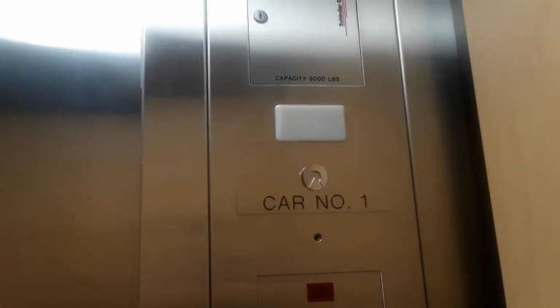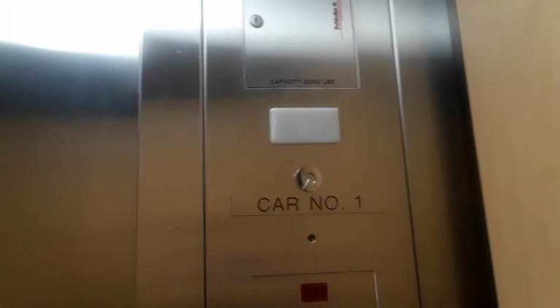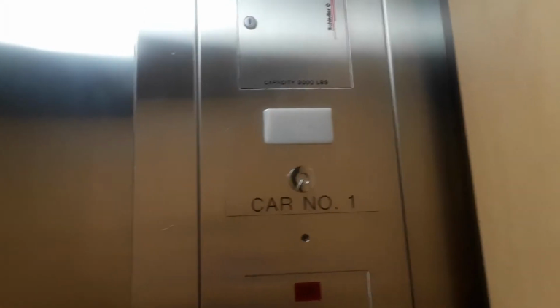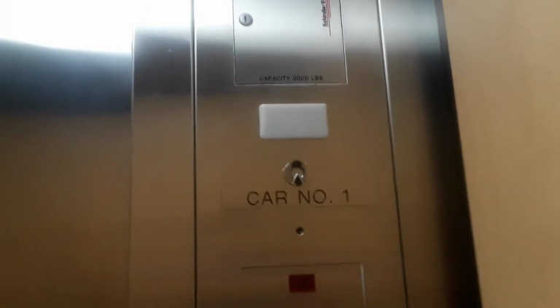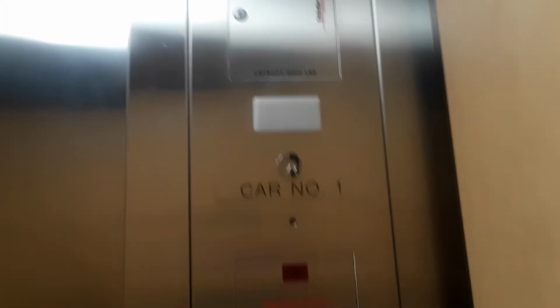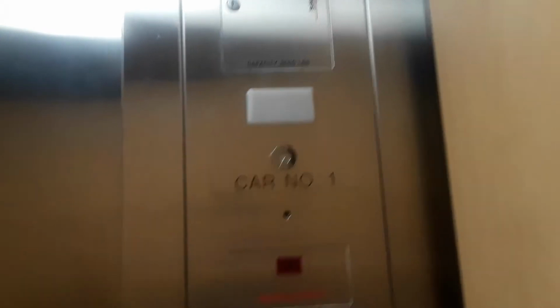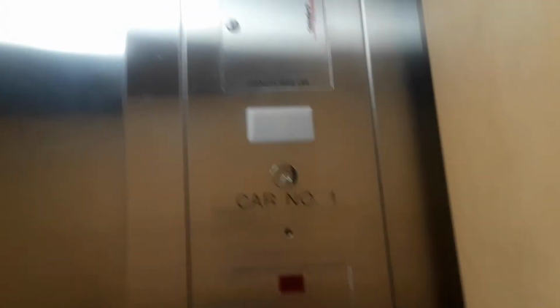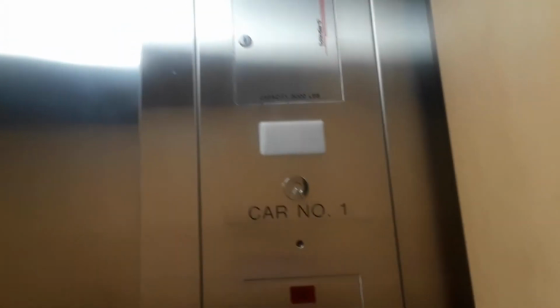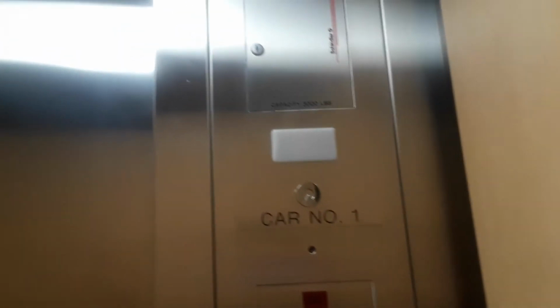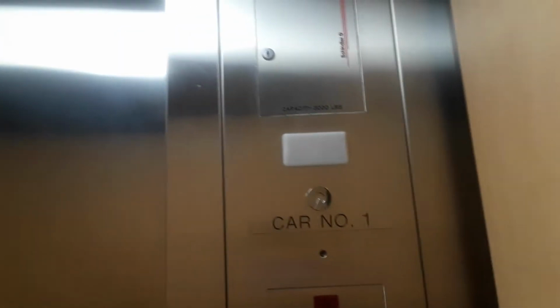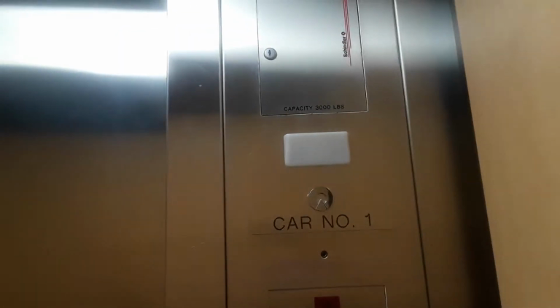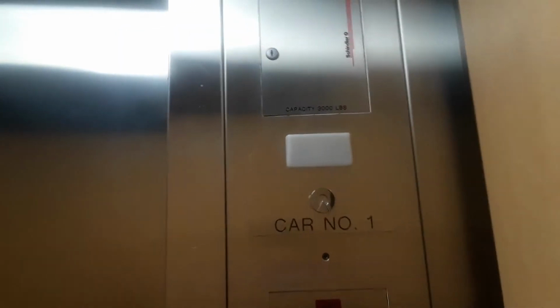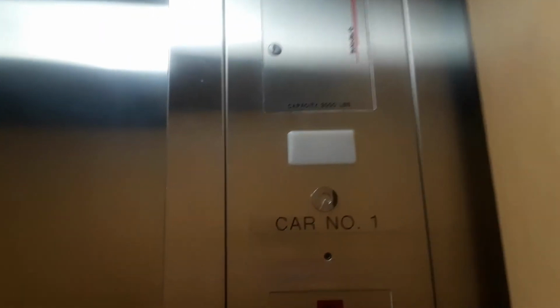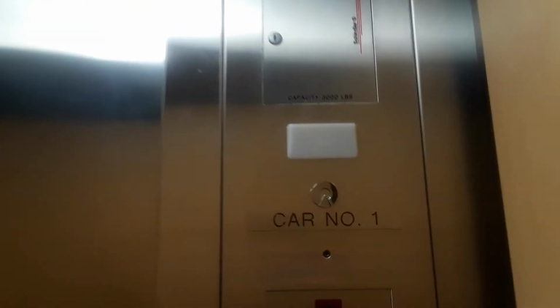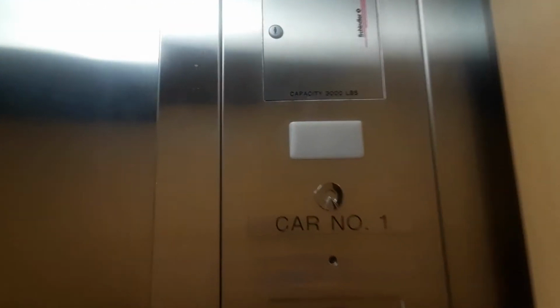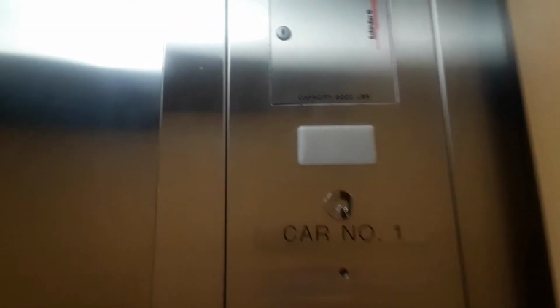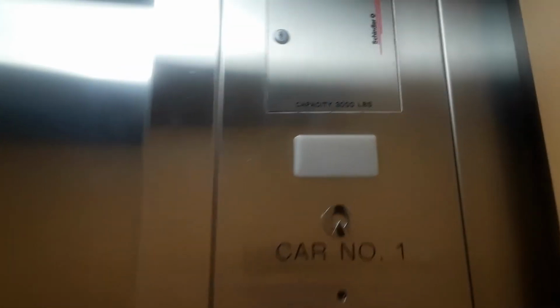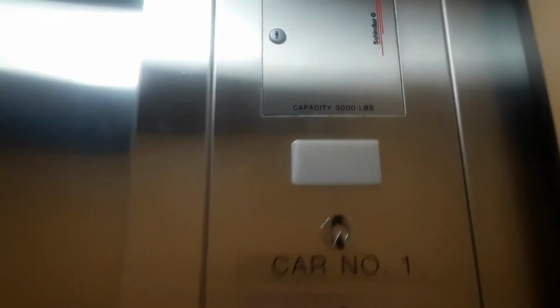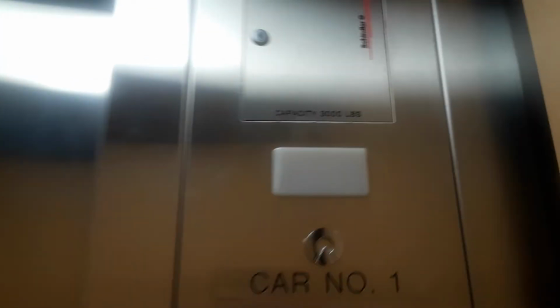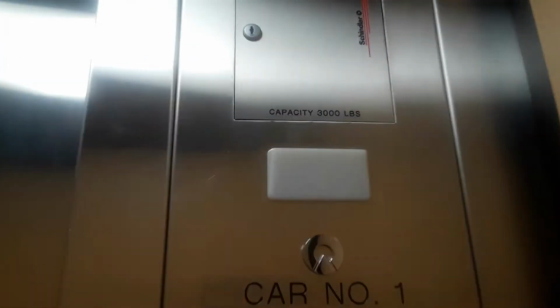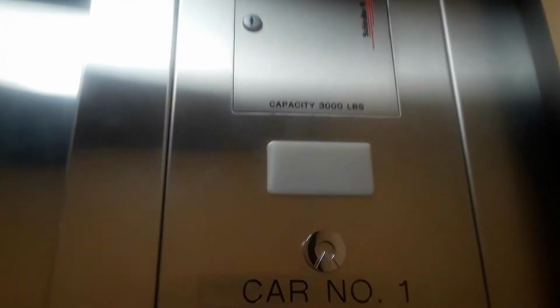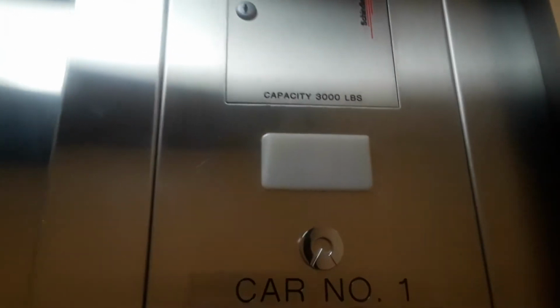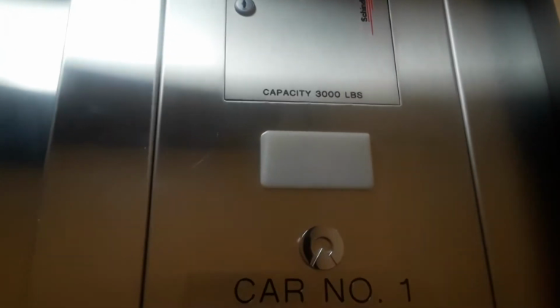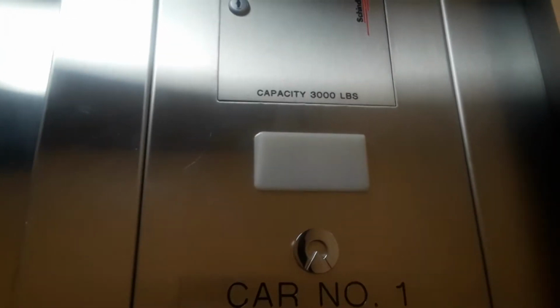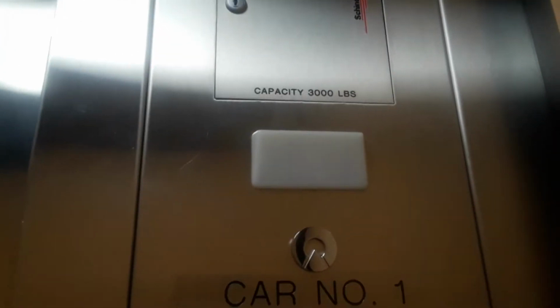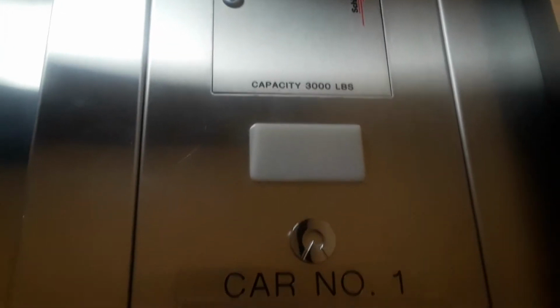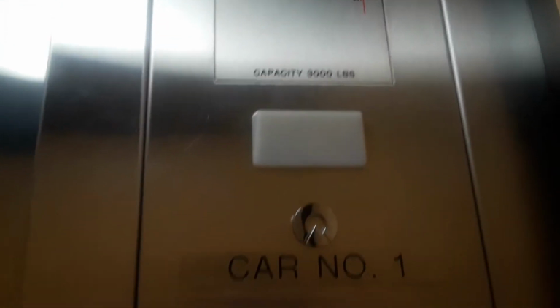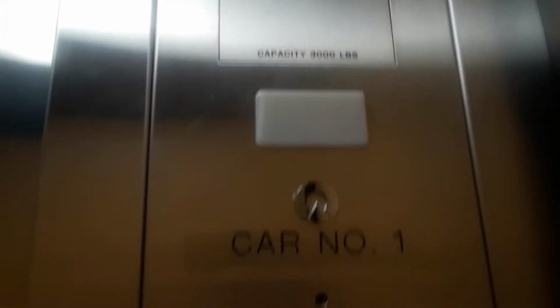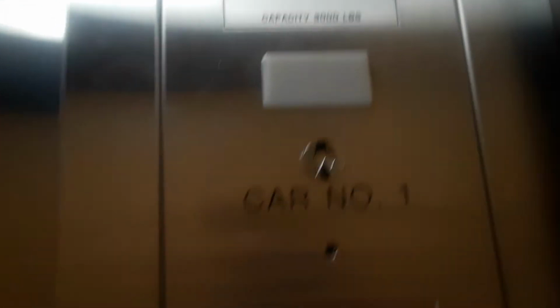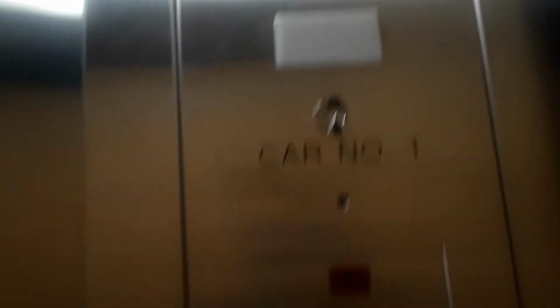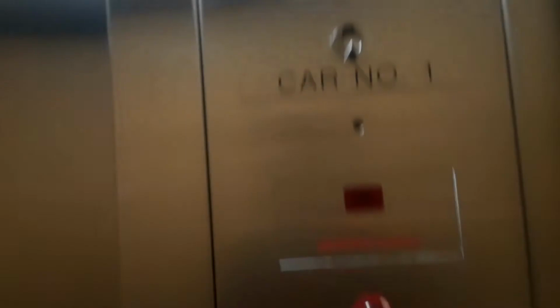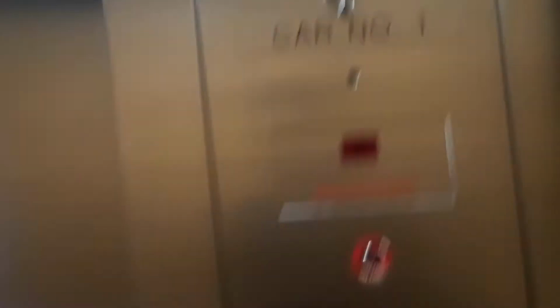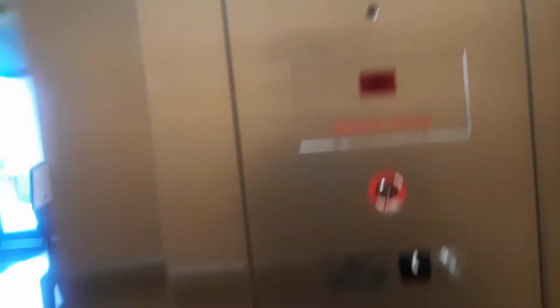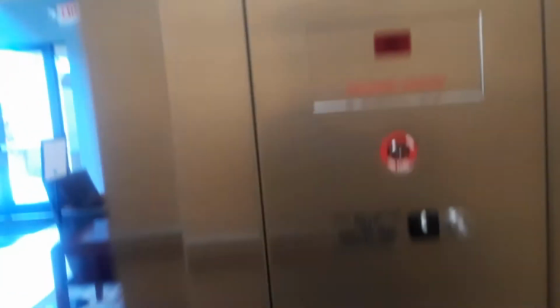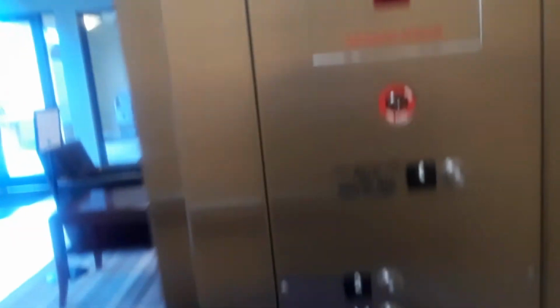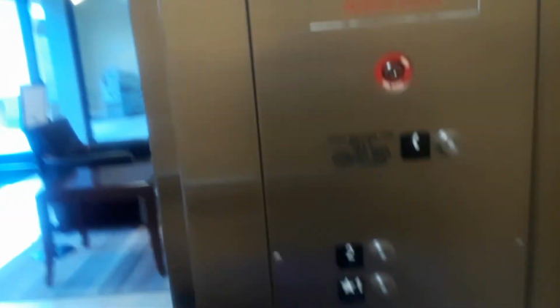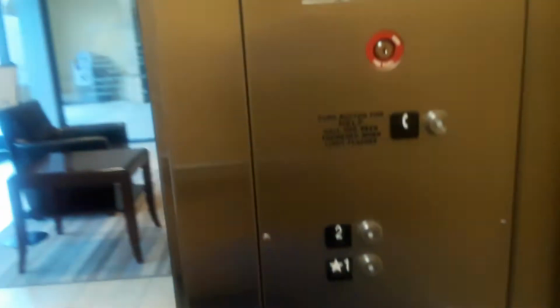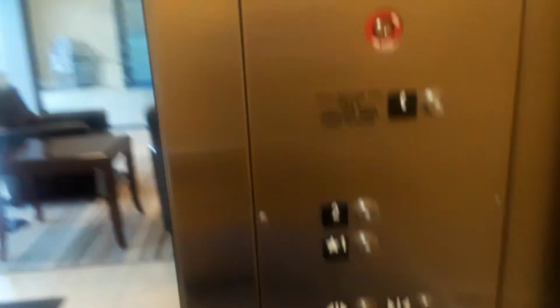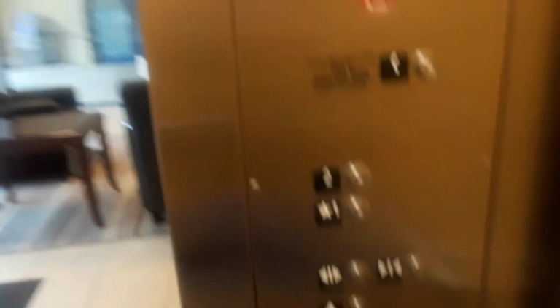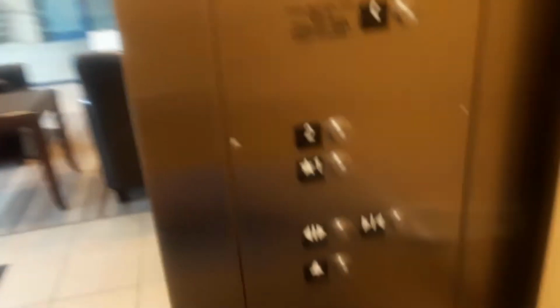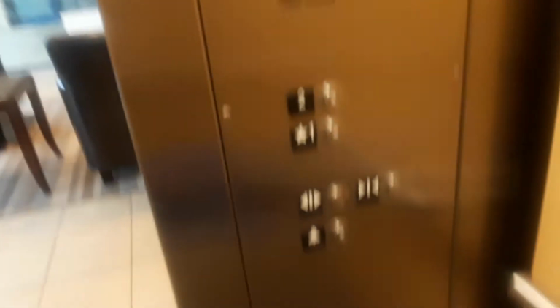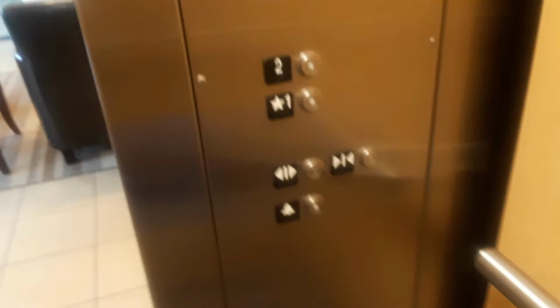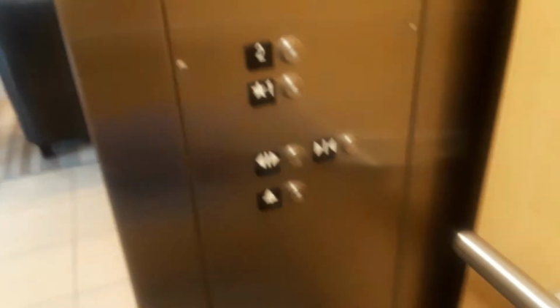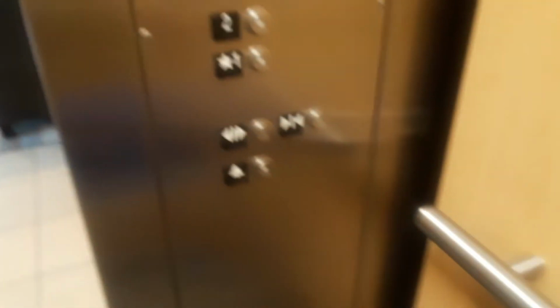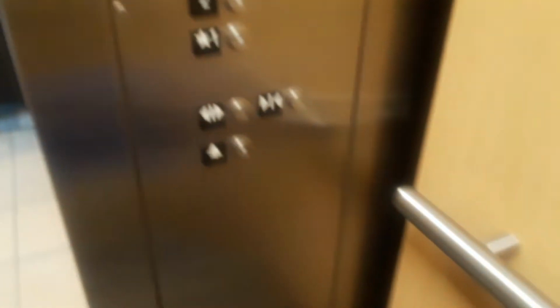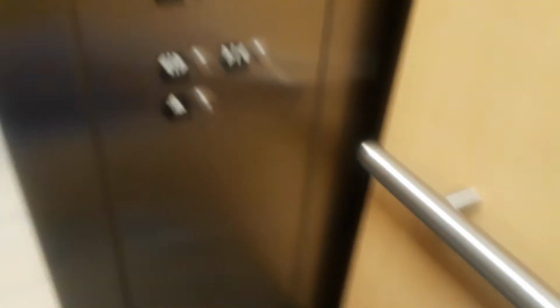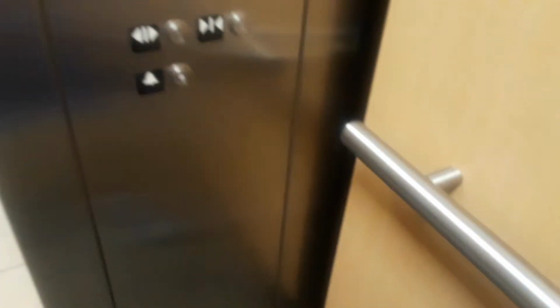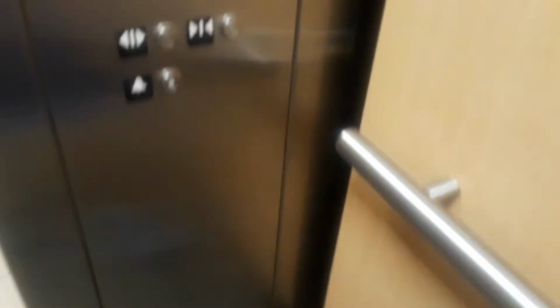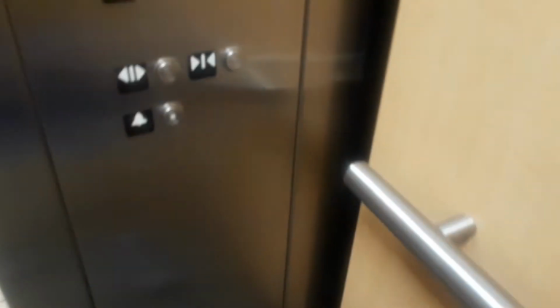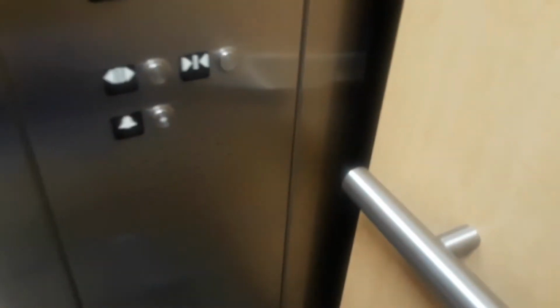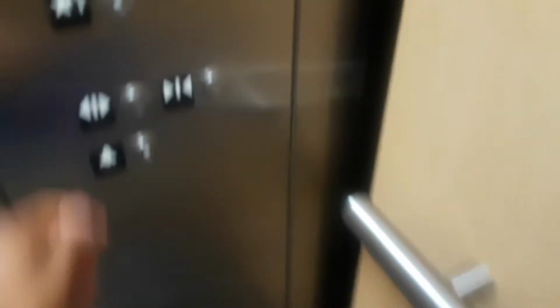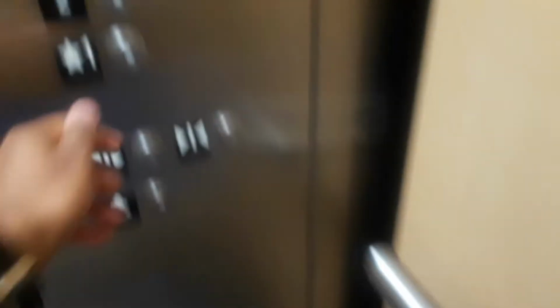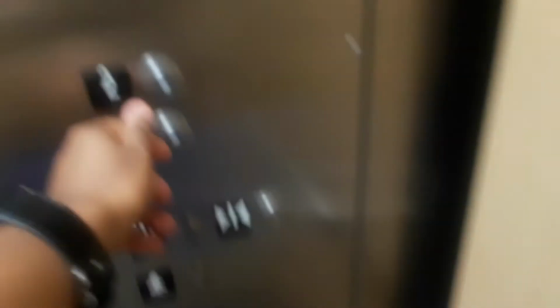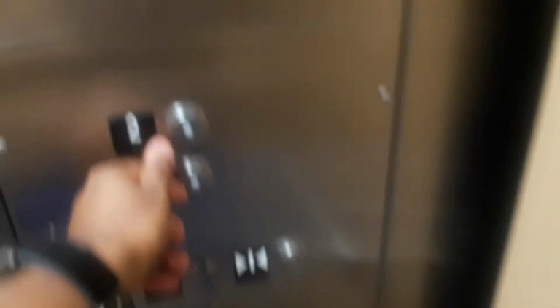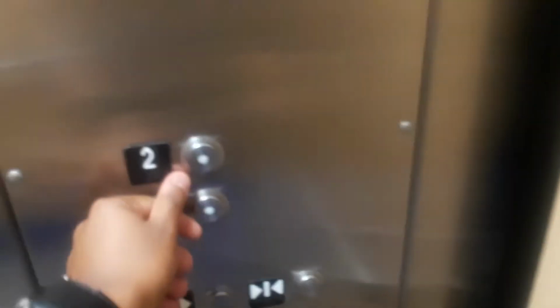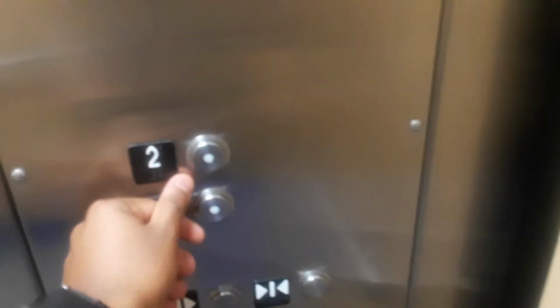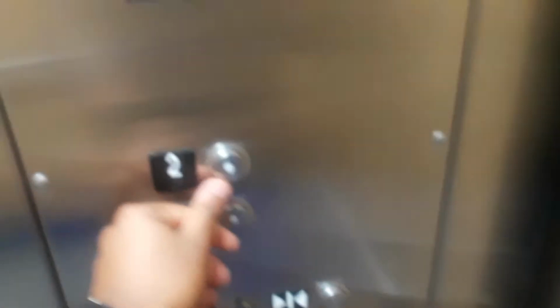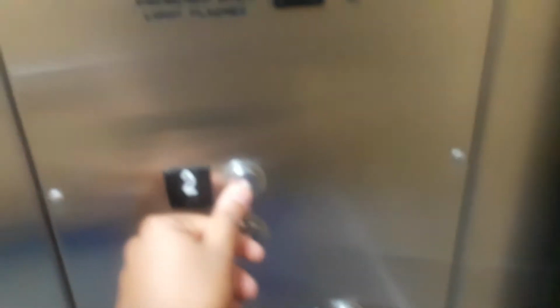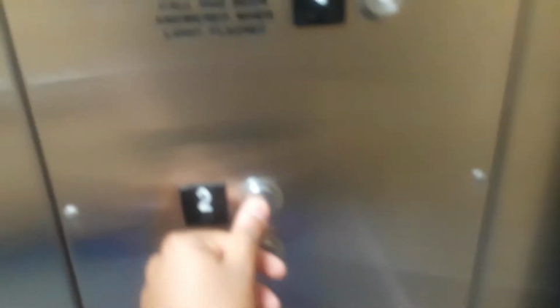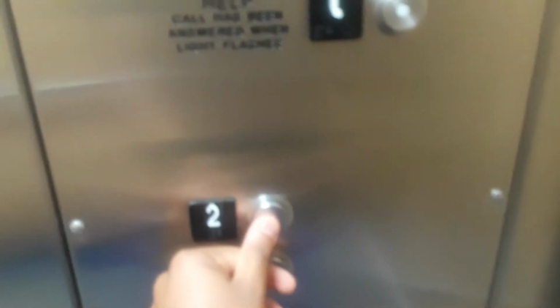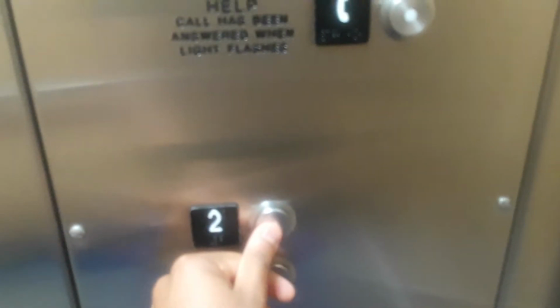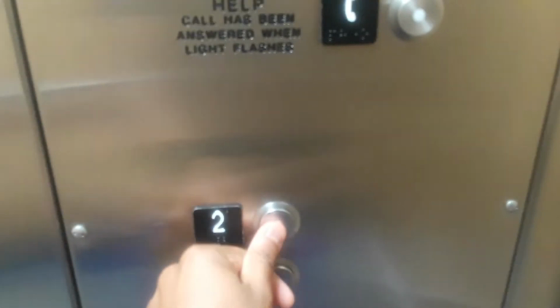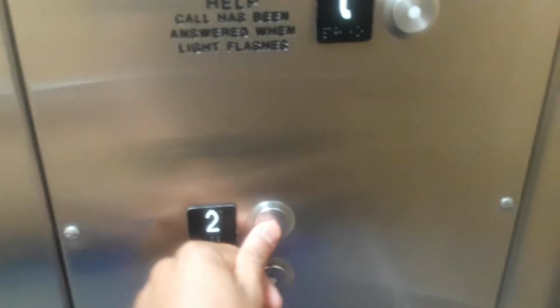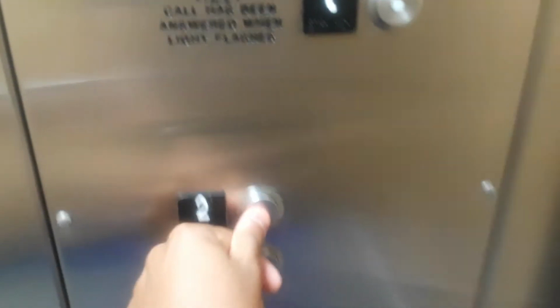VR capacity, 3,000 pounds. You're going to do one more round trip.